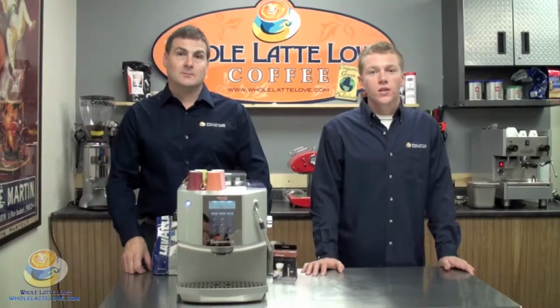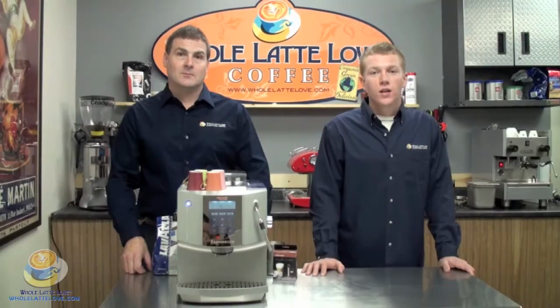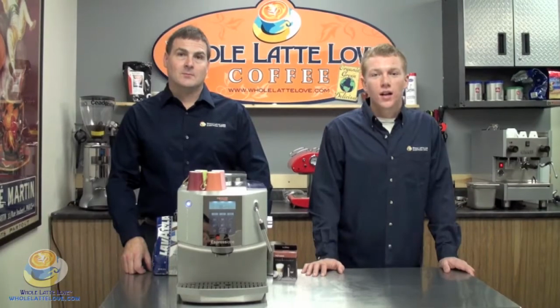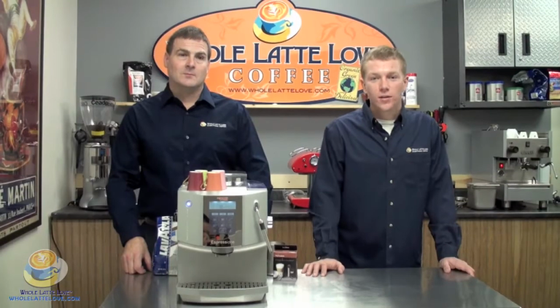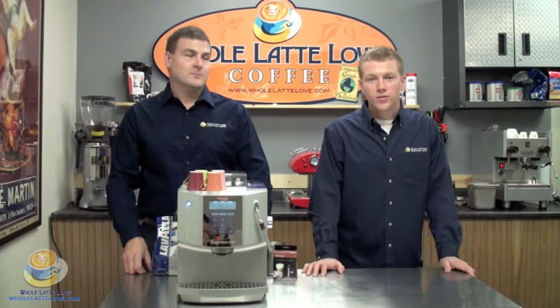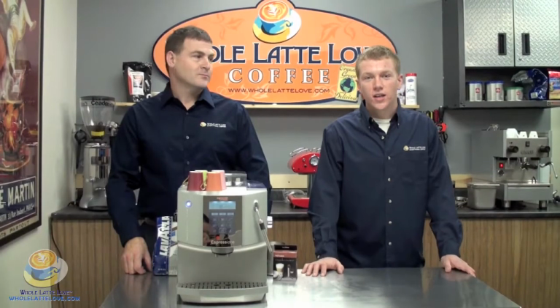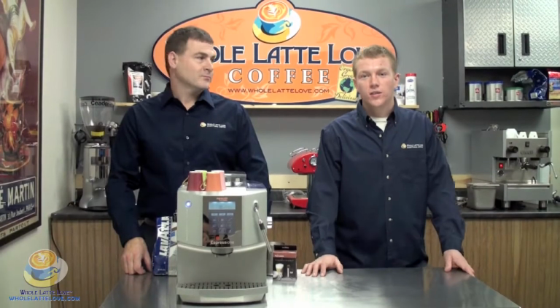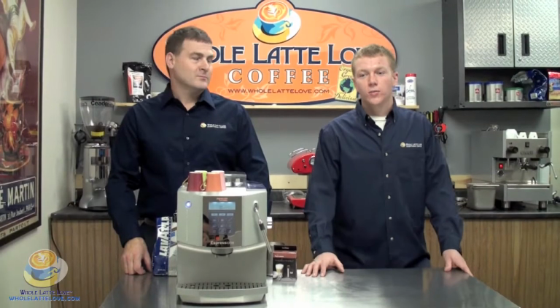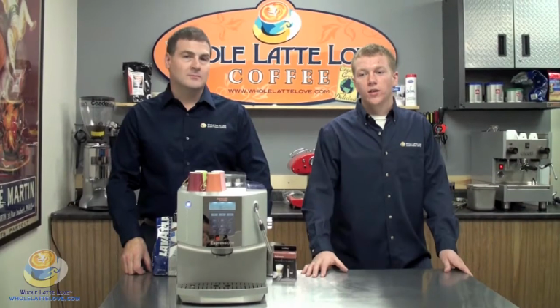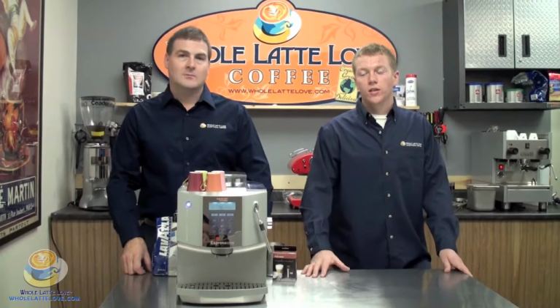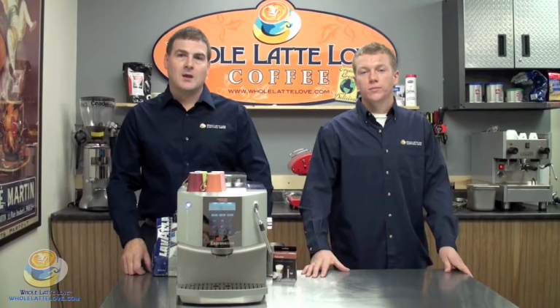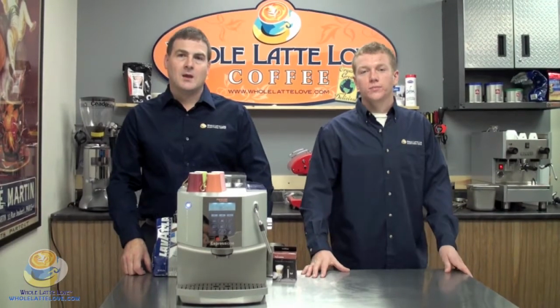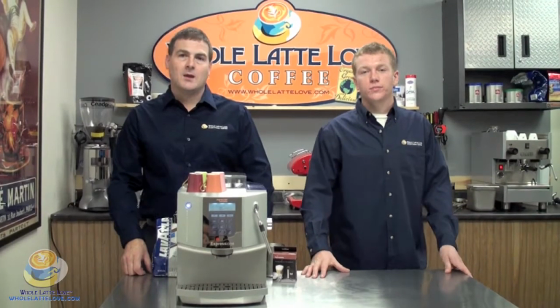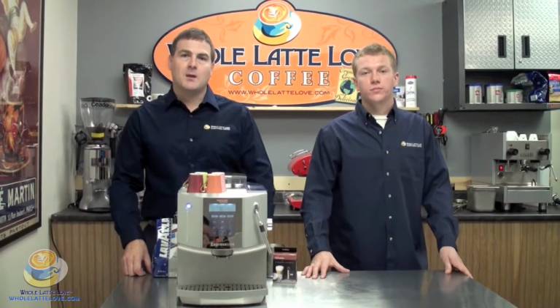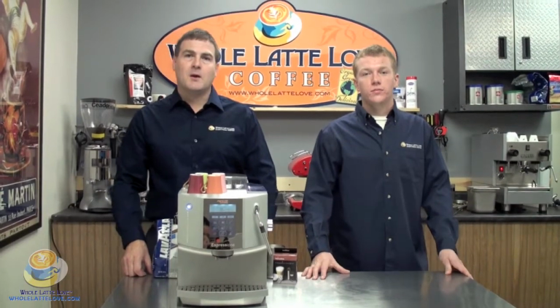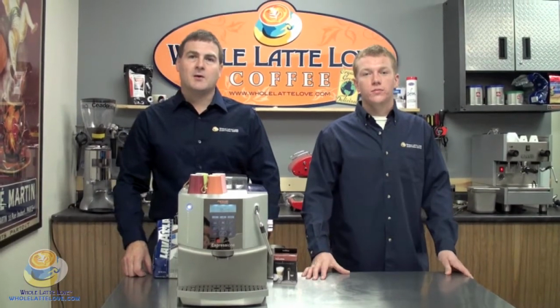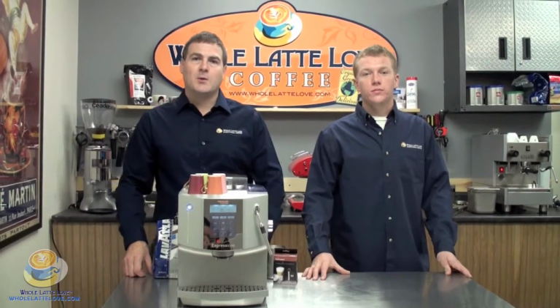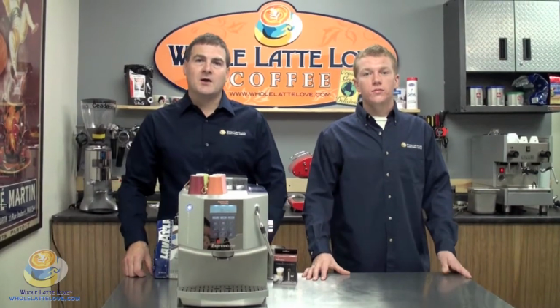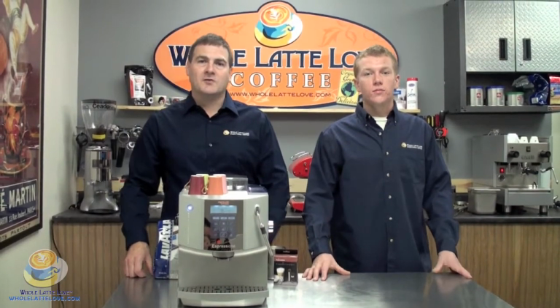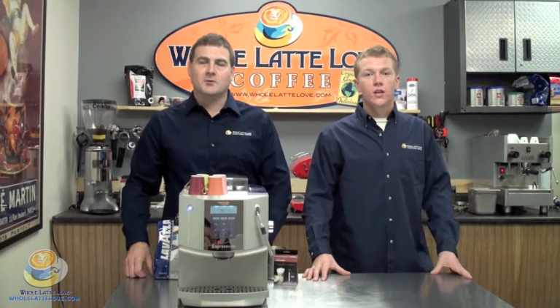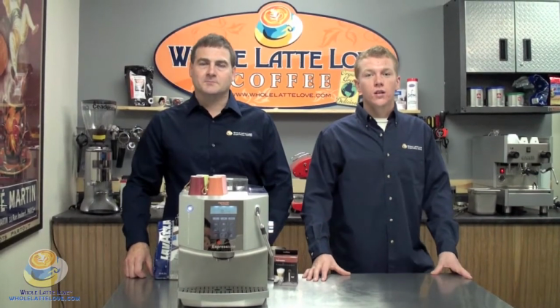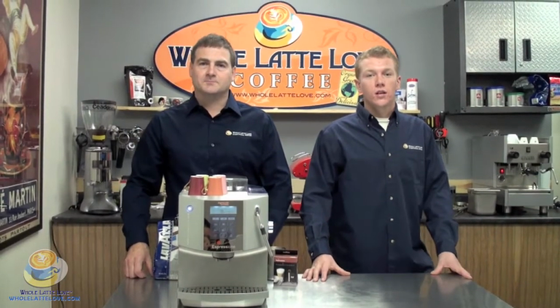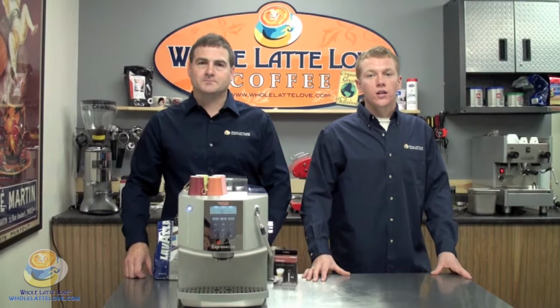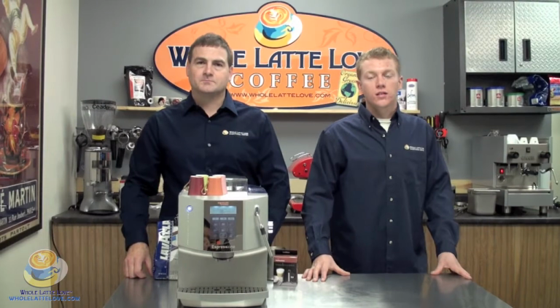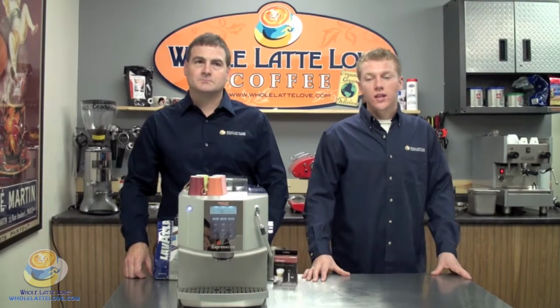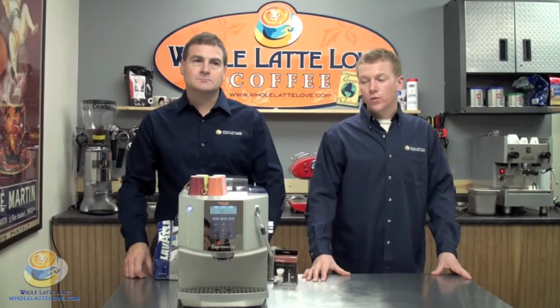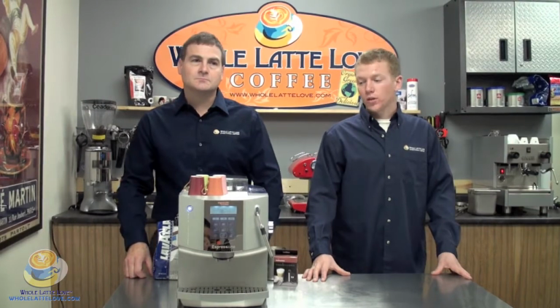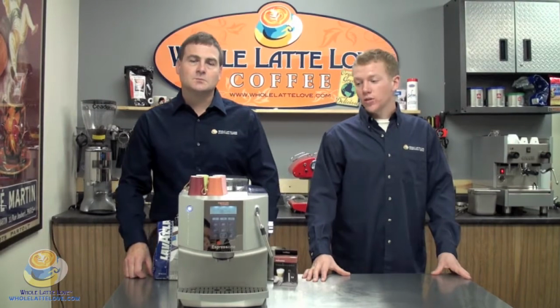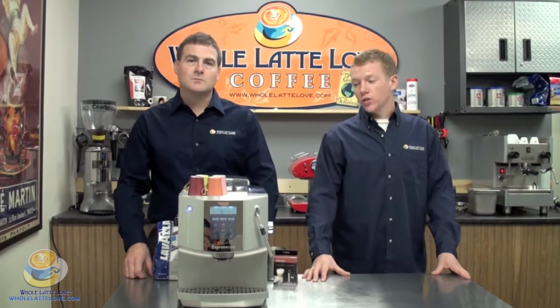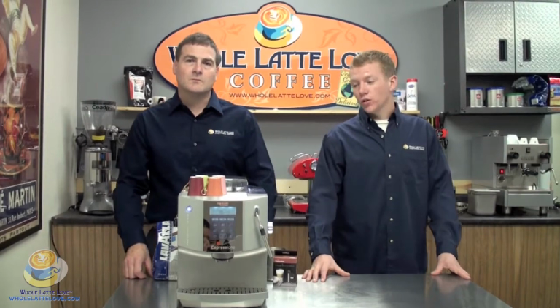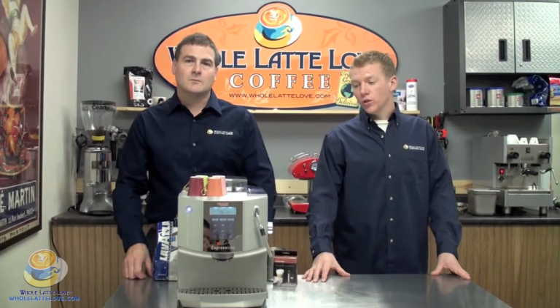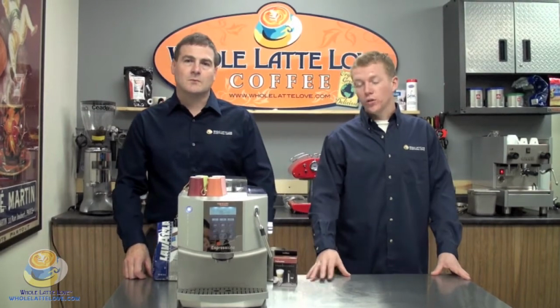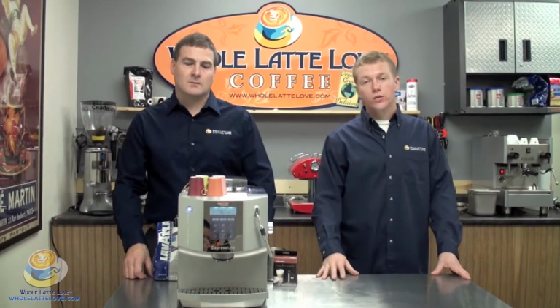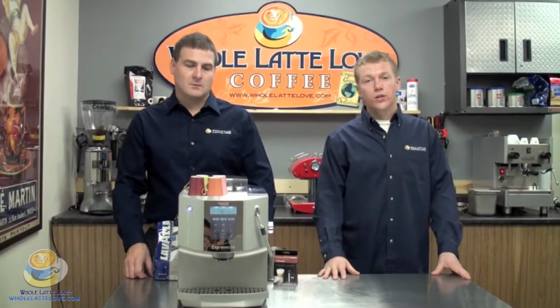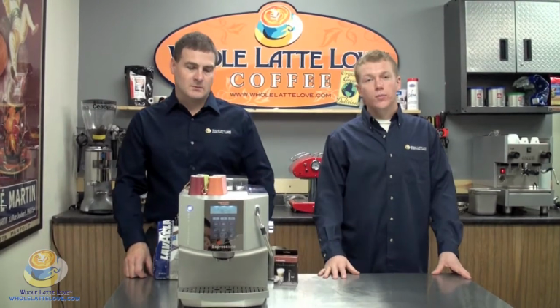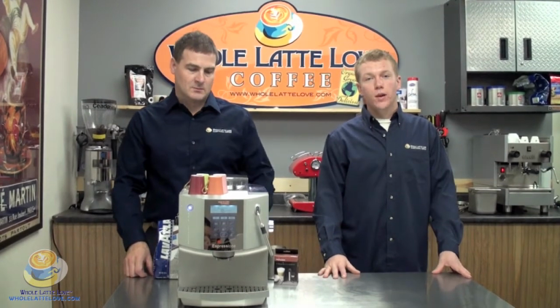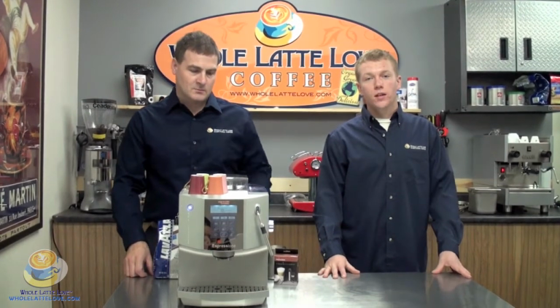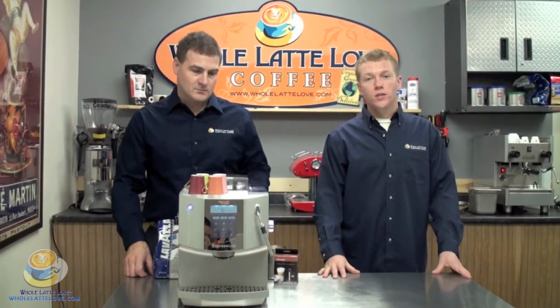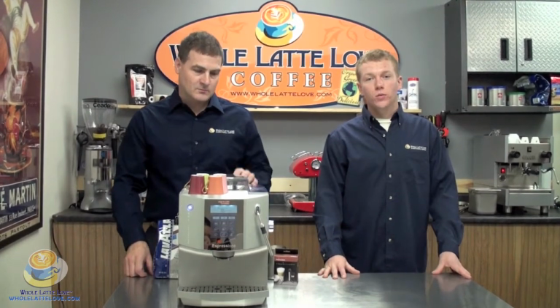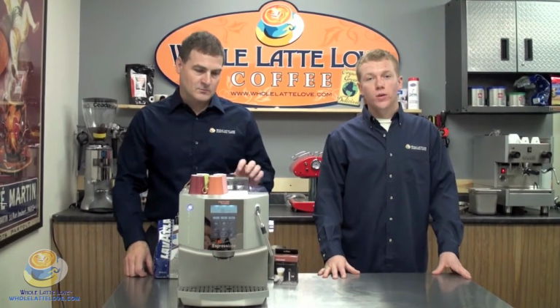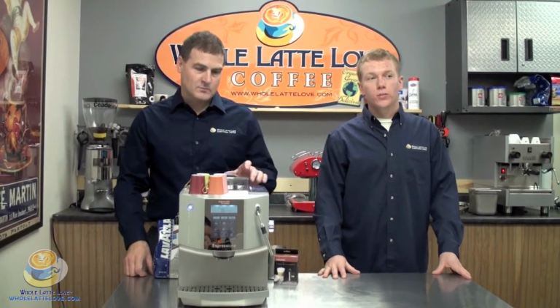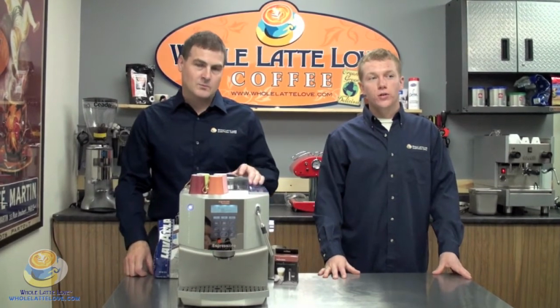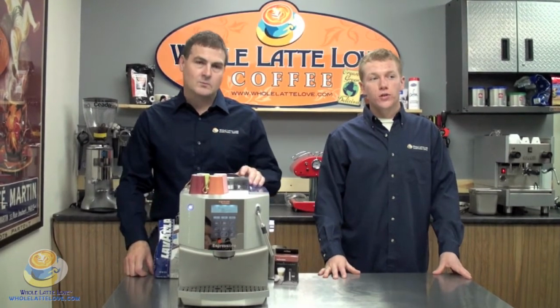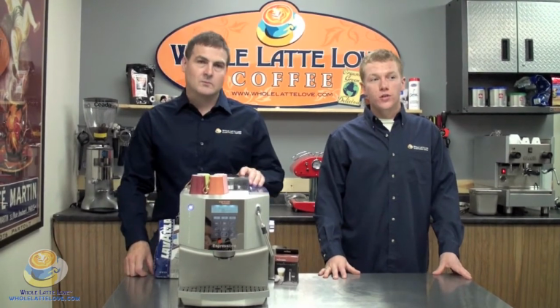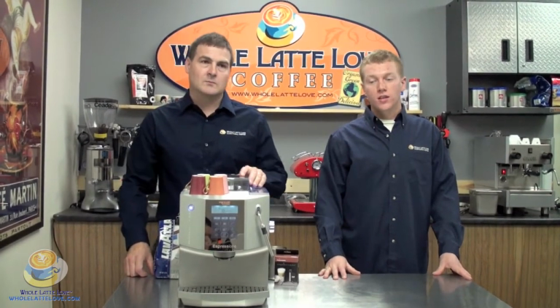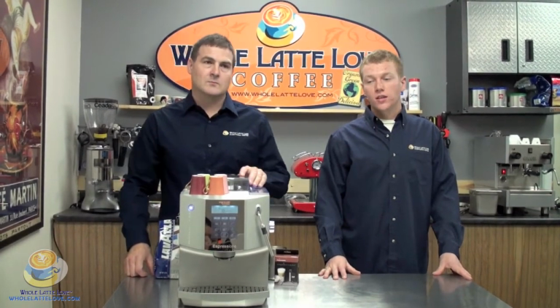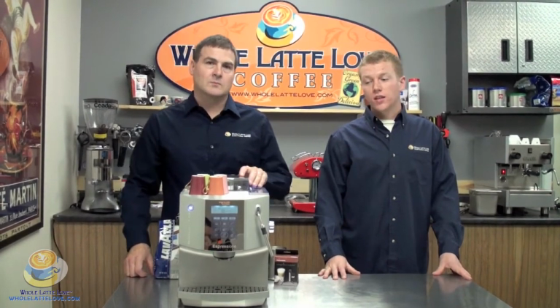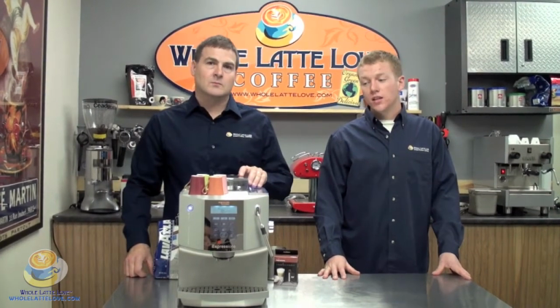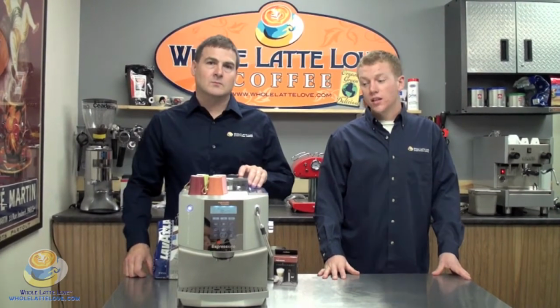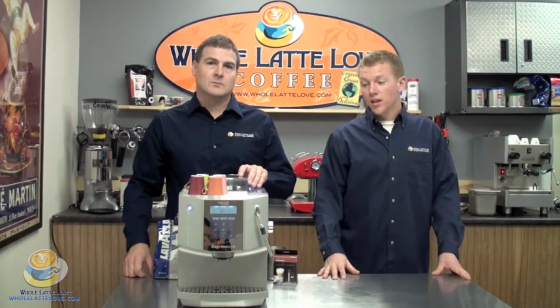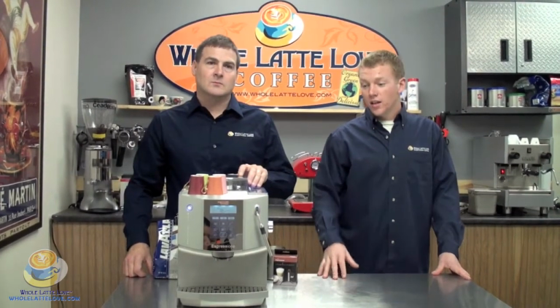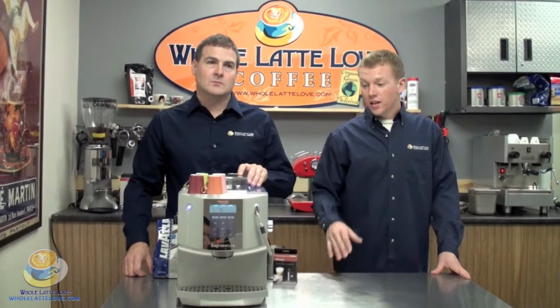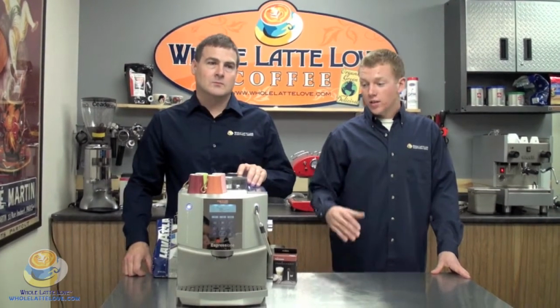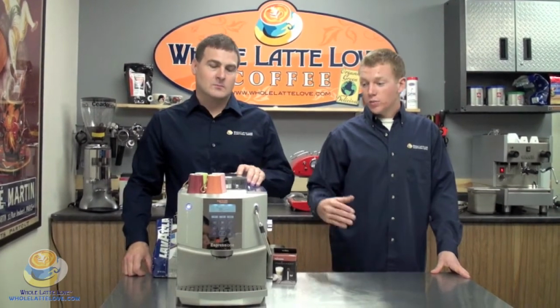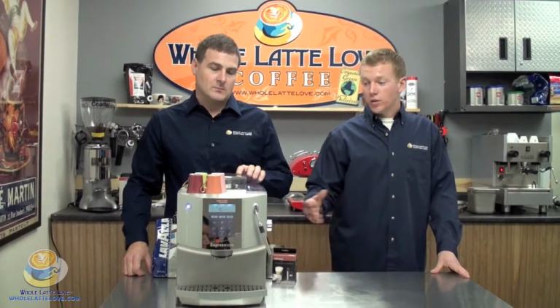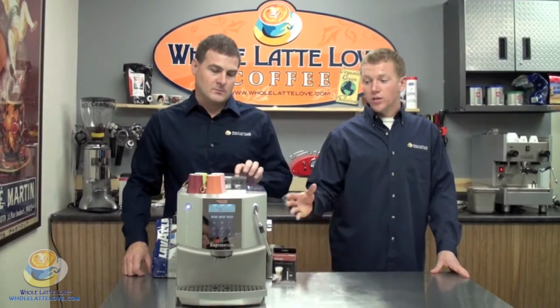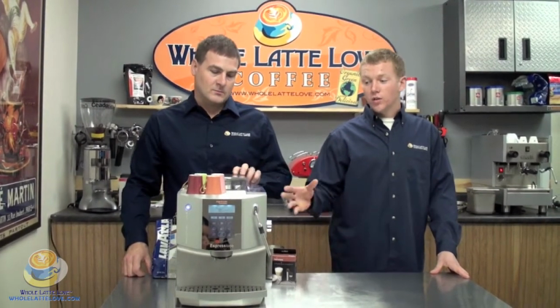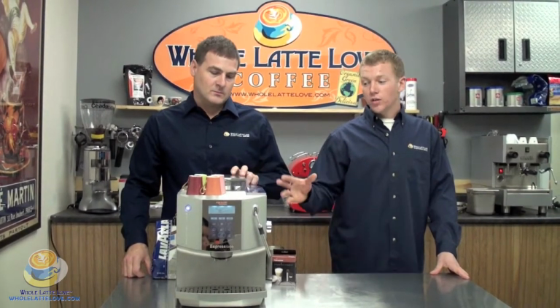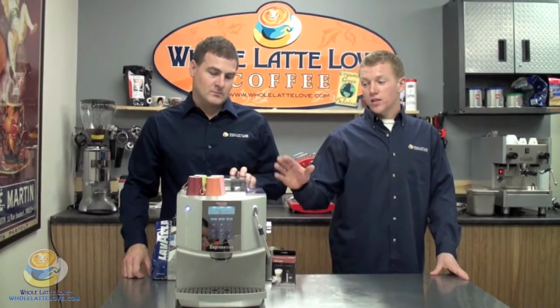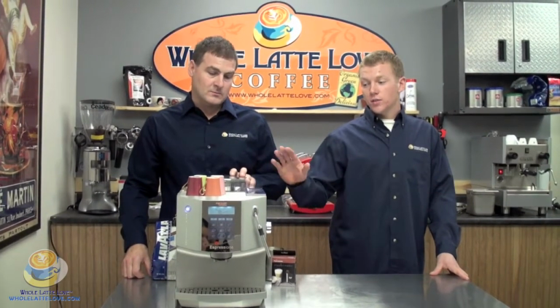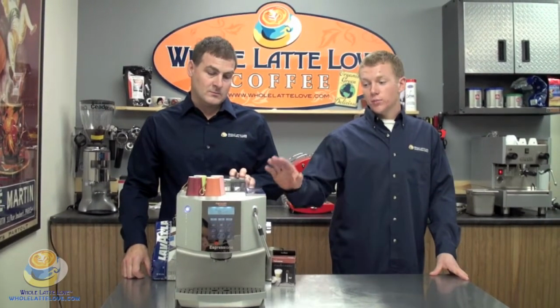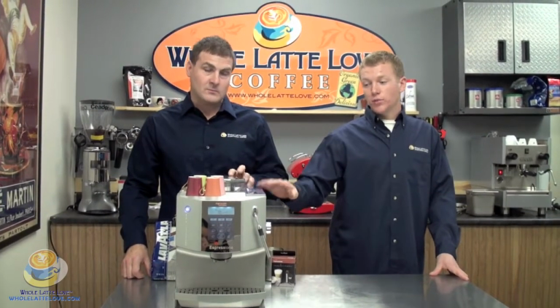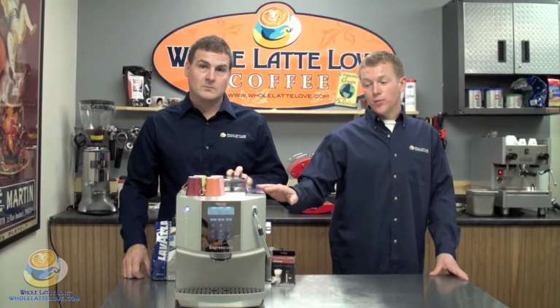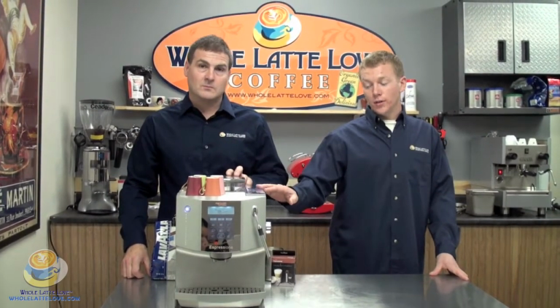Hi, I'm Zach Smith. And I'm Mike Rosso. And today we're going to show you what to expect when purchasing the Espressione Suprema.